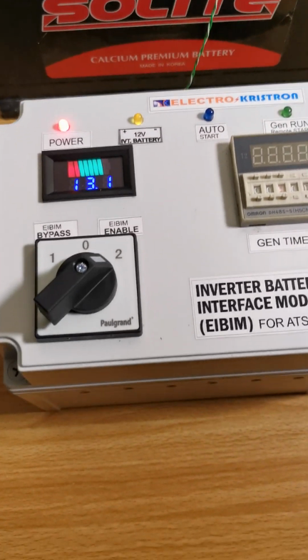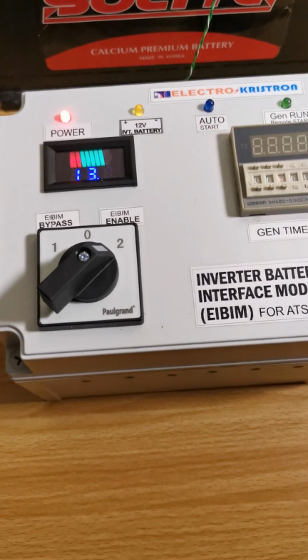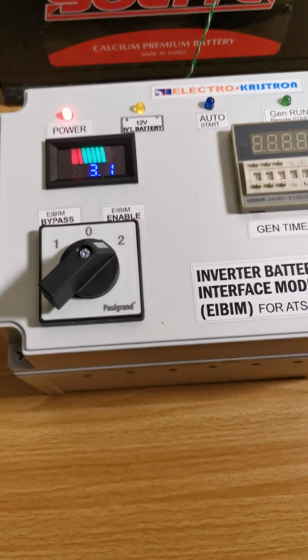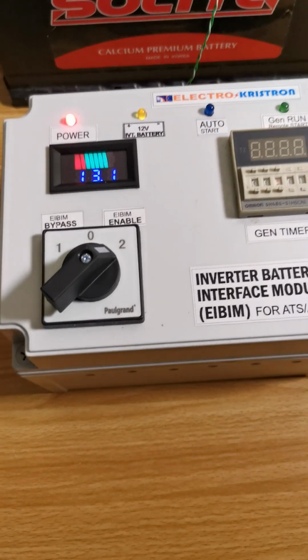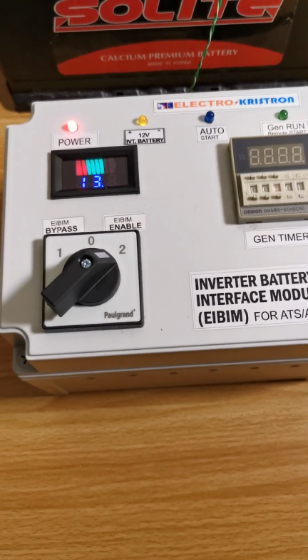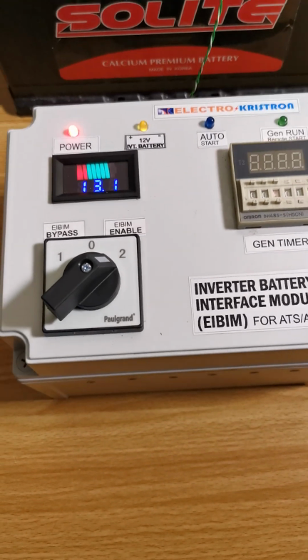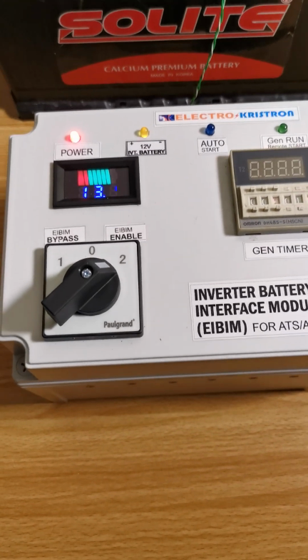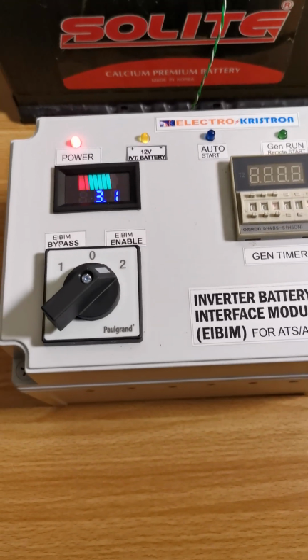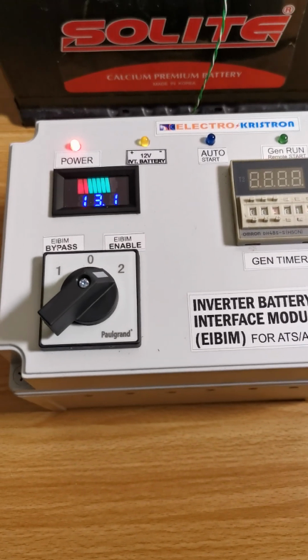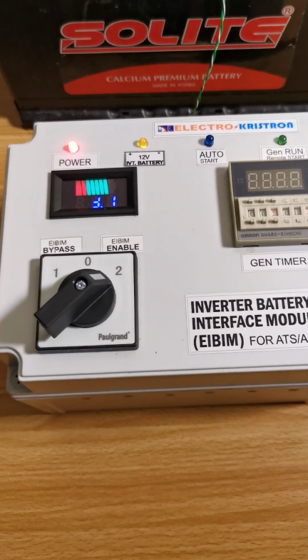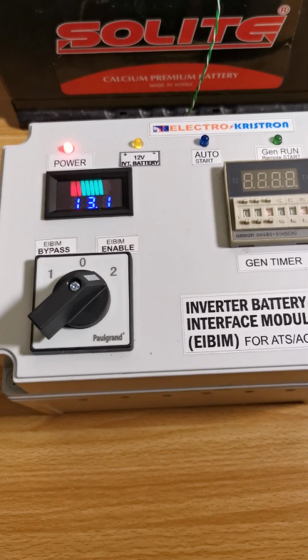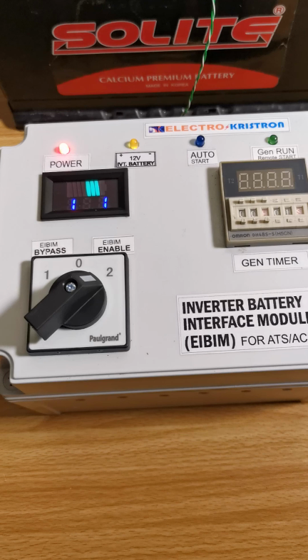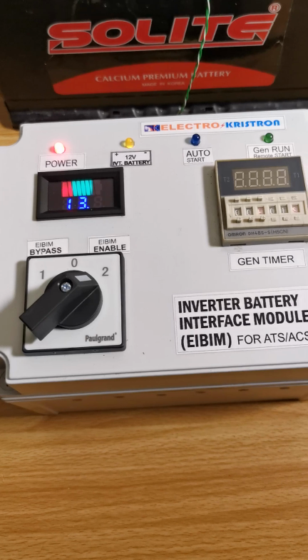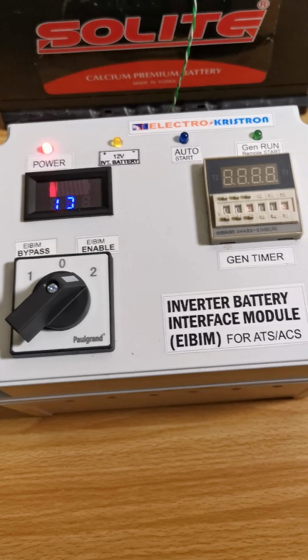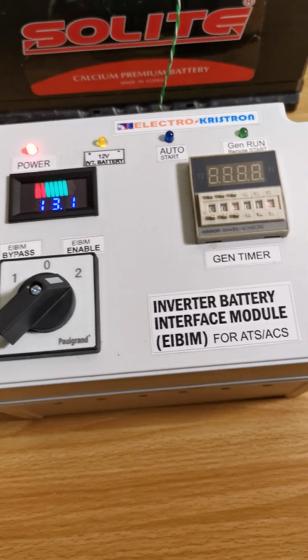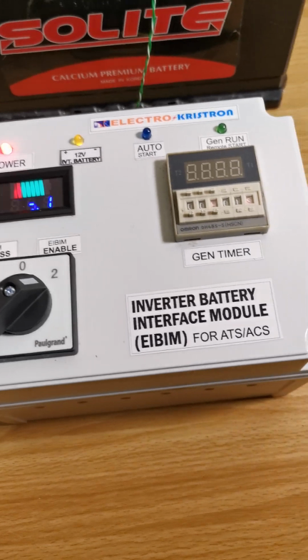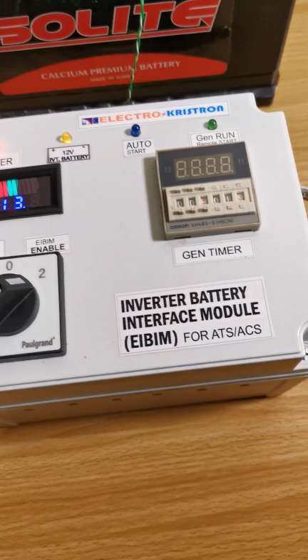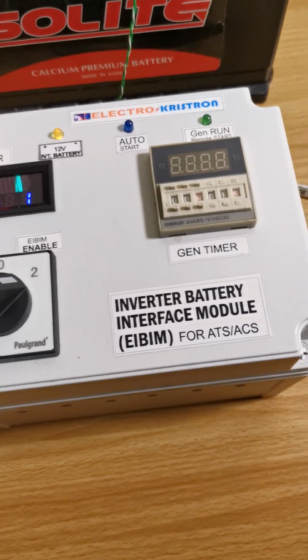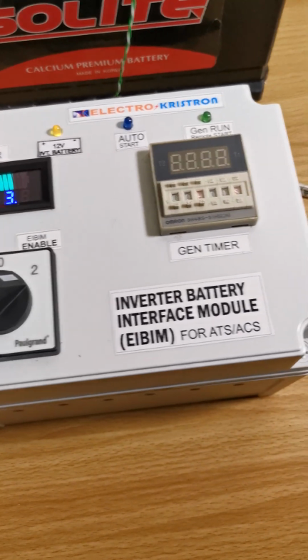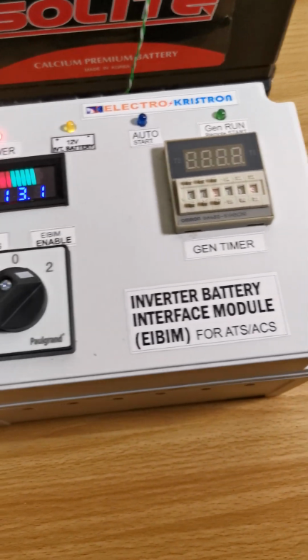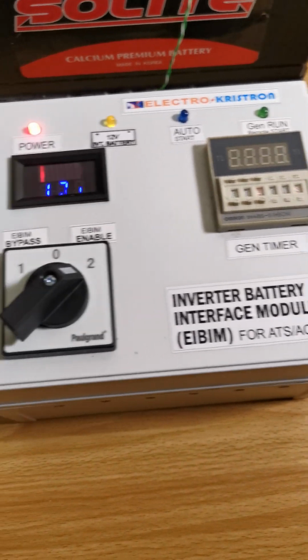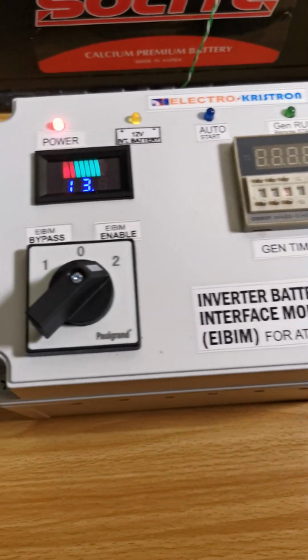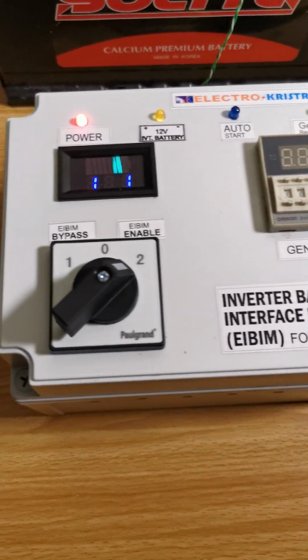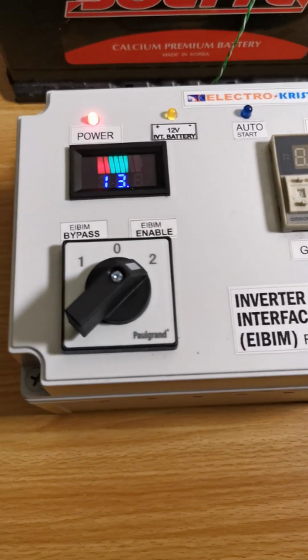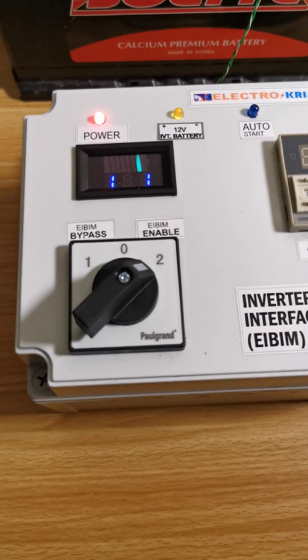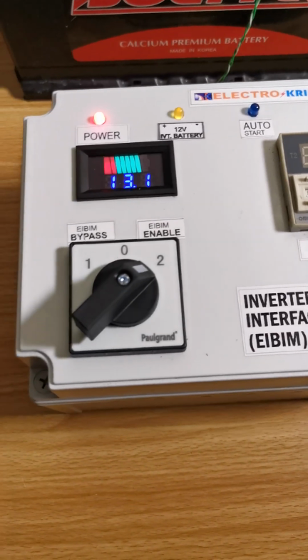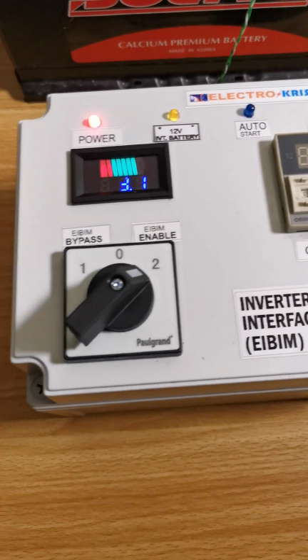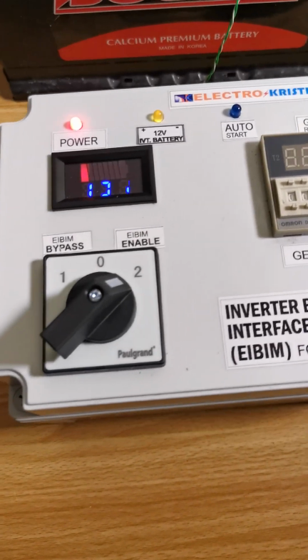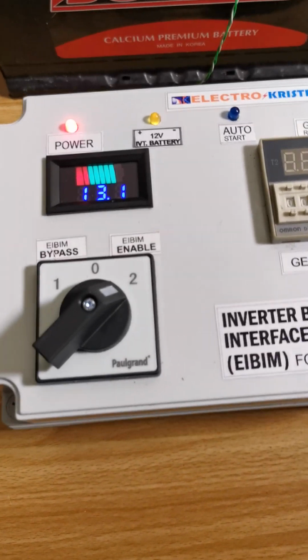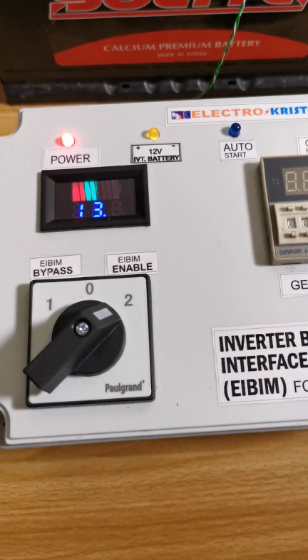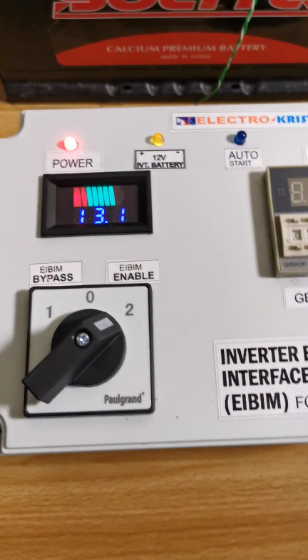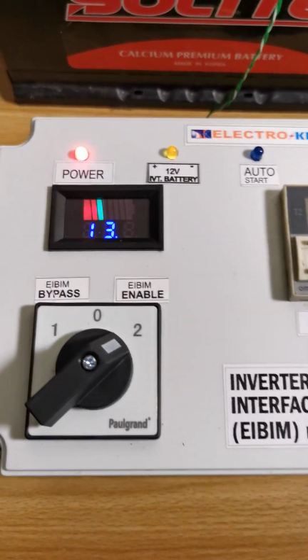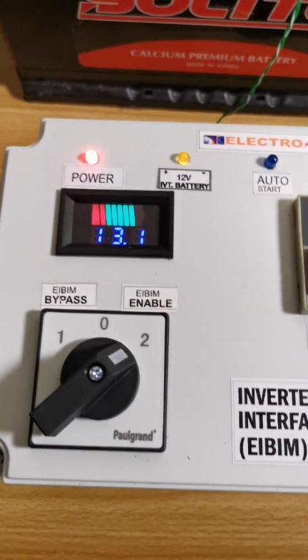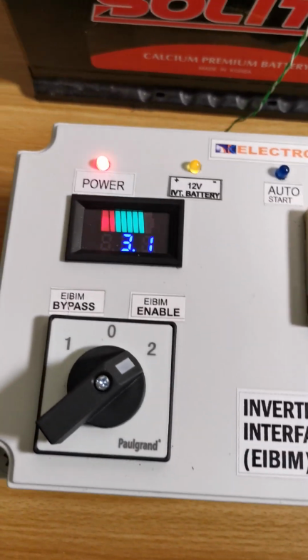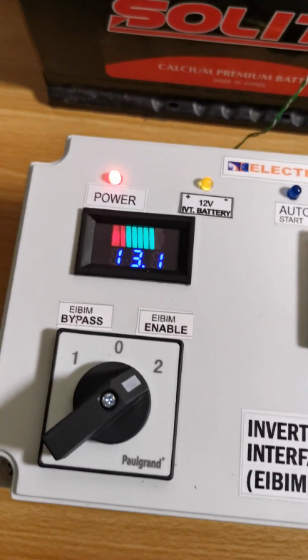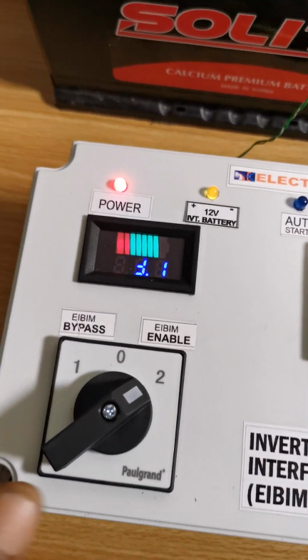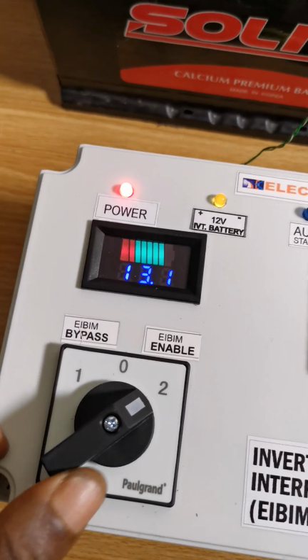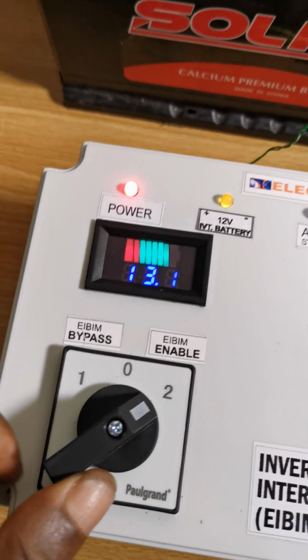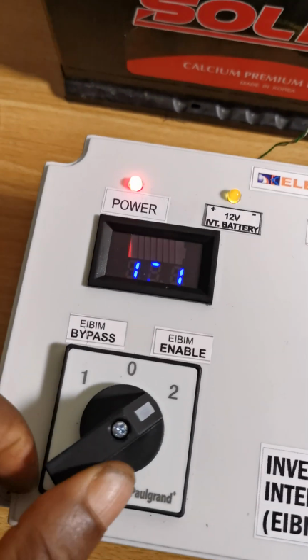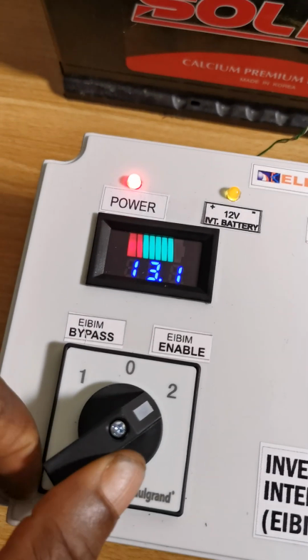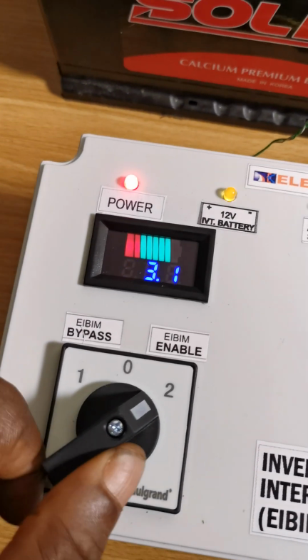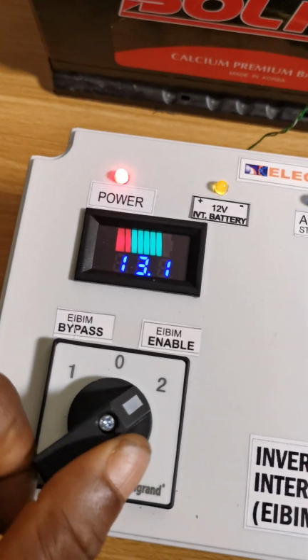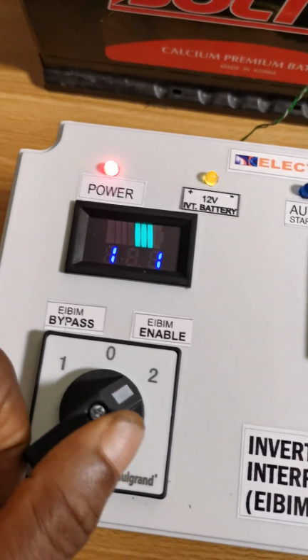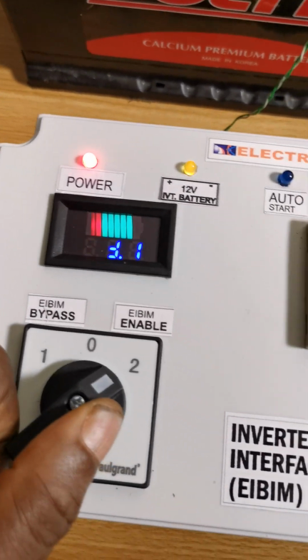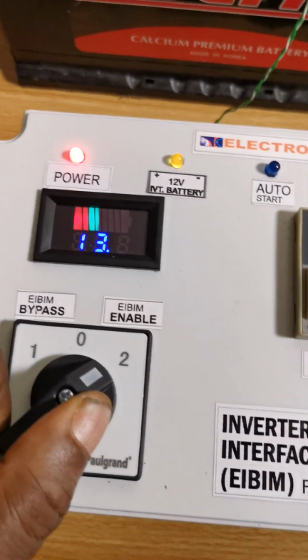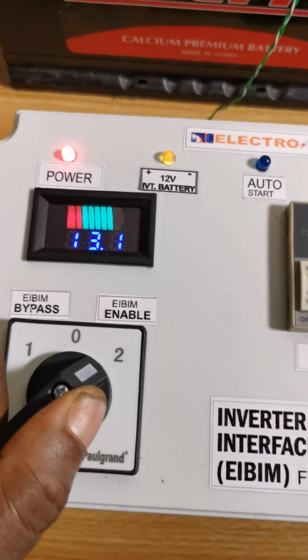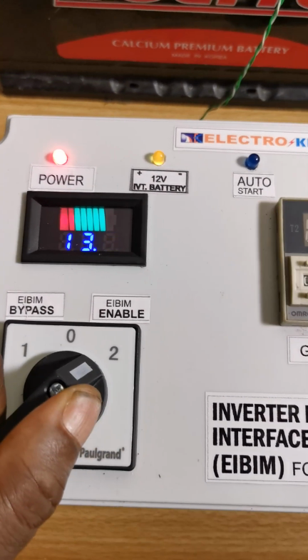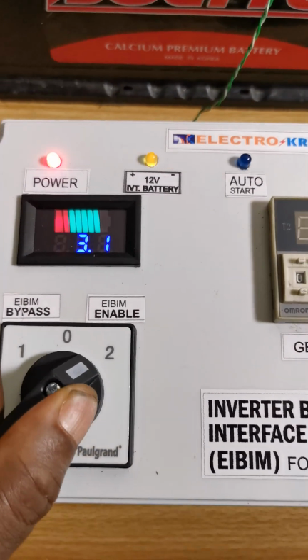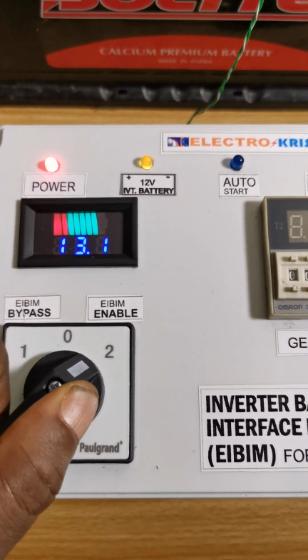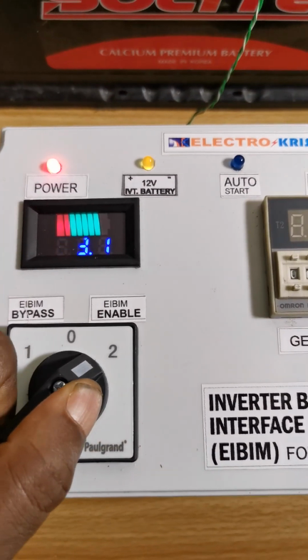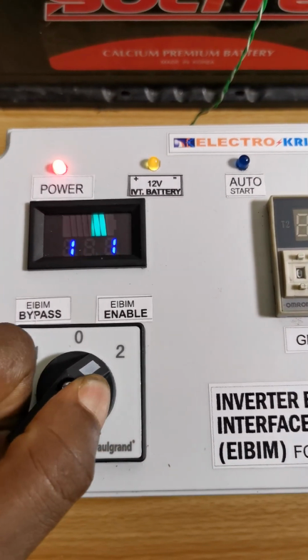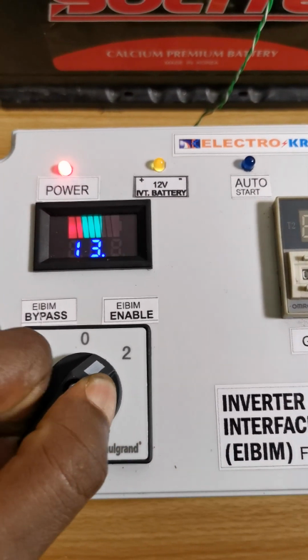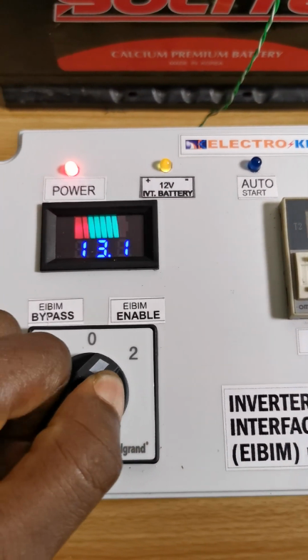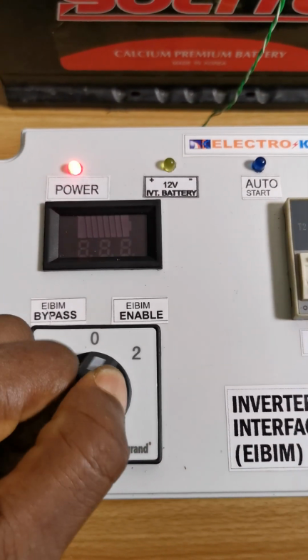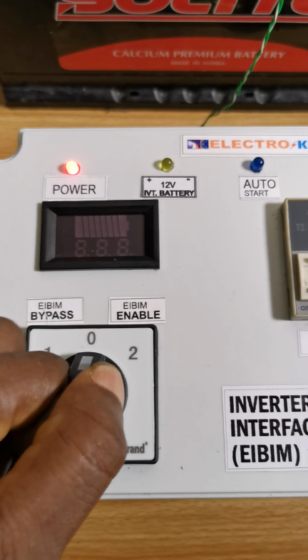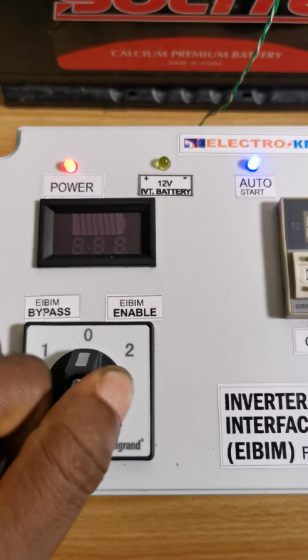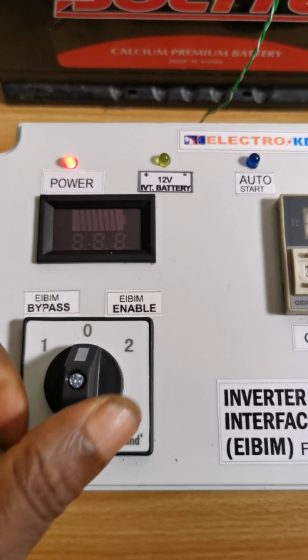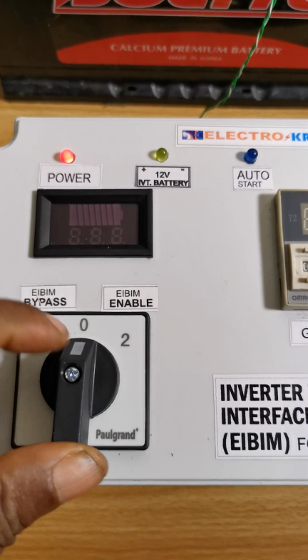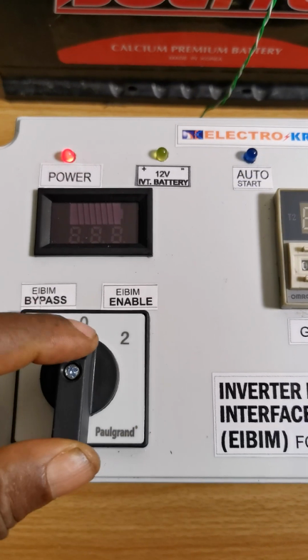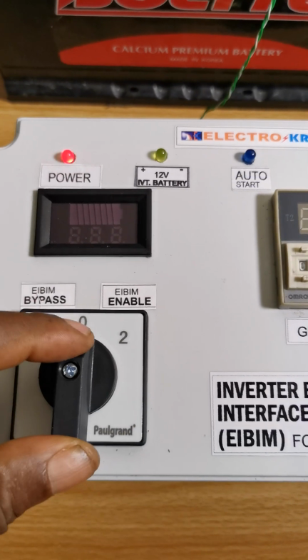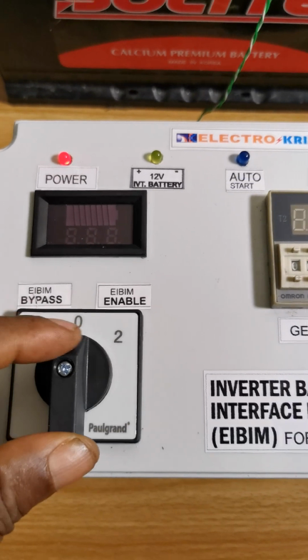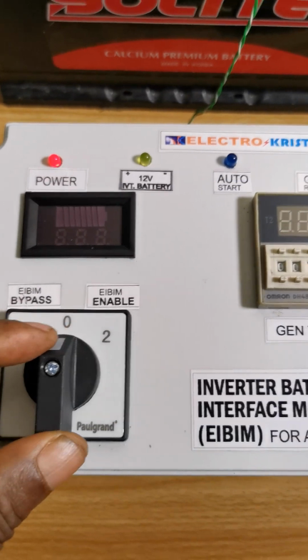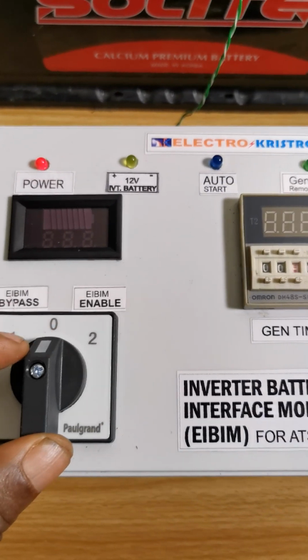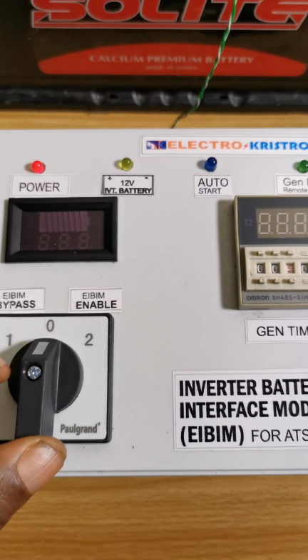You can adjust to any value you want to suit your timing needs for generator battery charging. The system is very easy to use. If you don't need the i-beam, you can turn it off or bypass it completely.